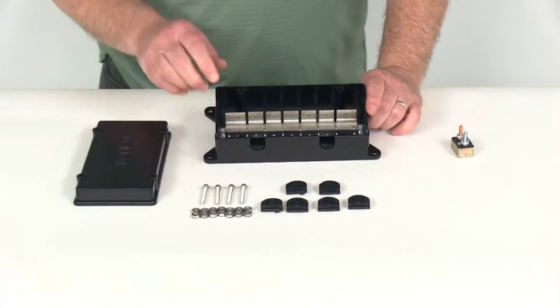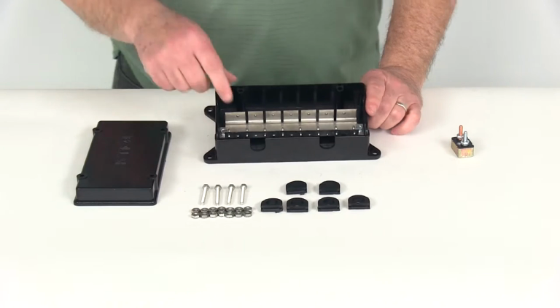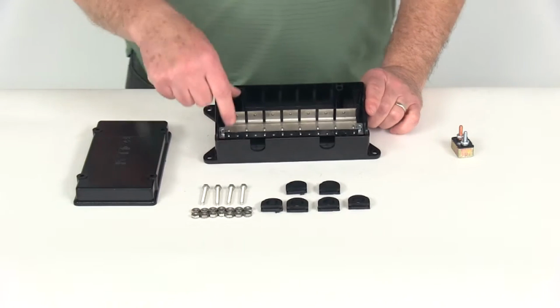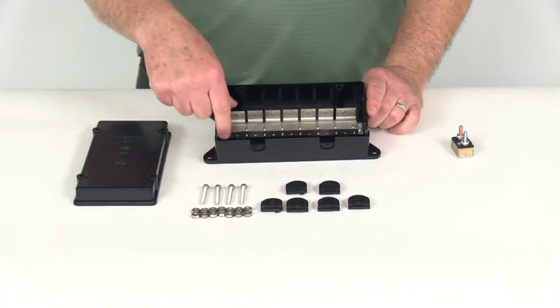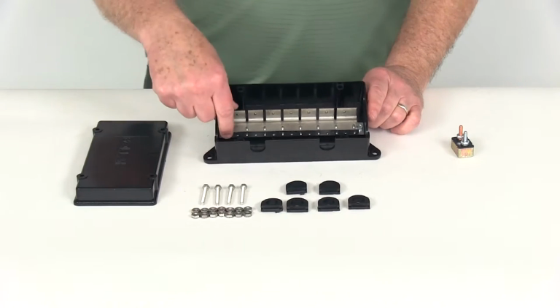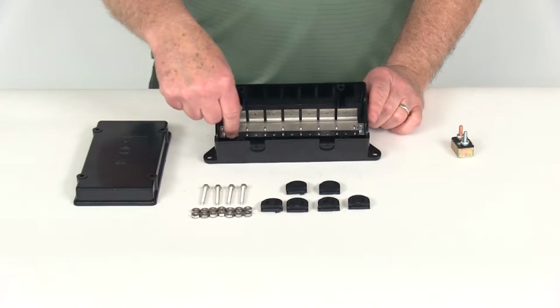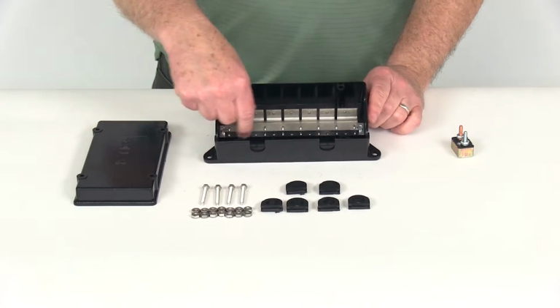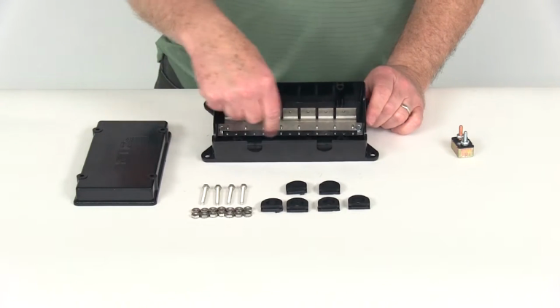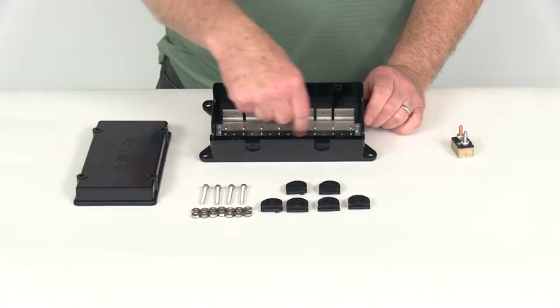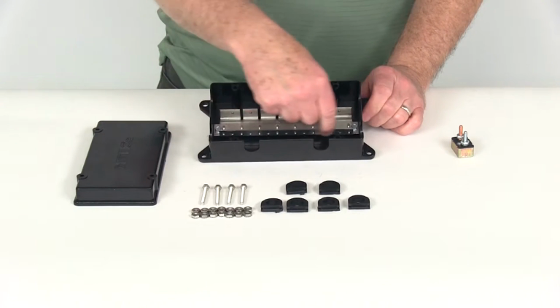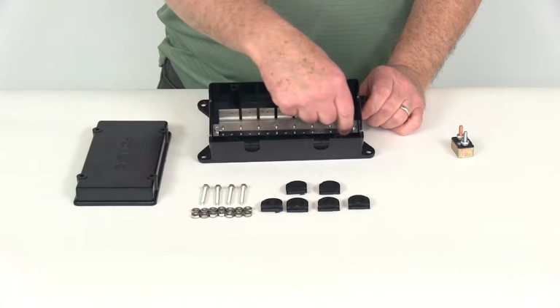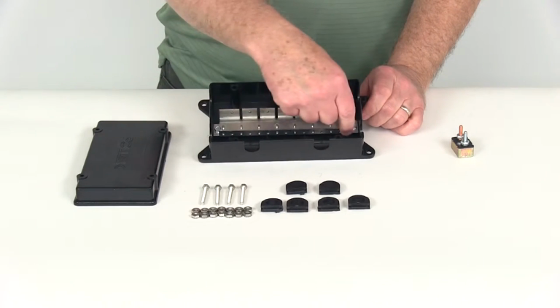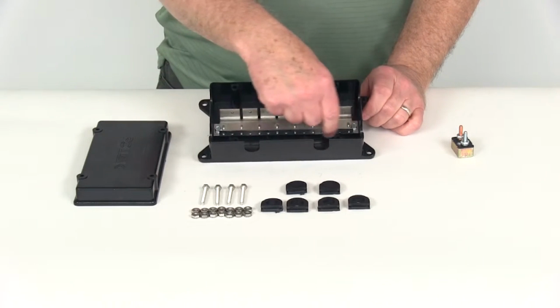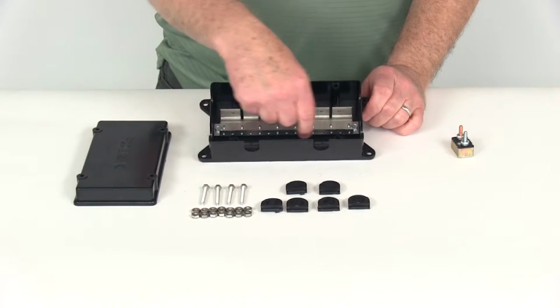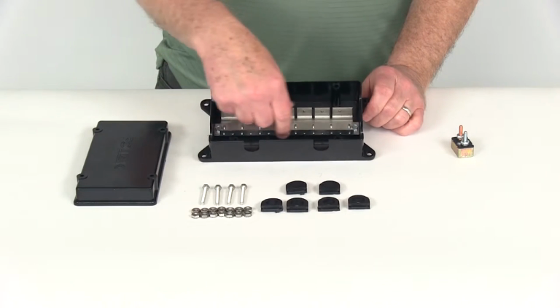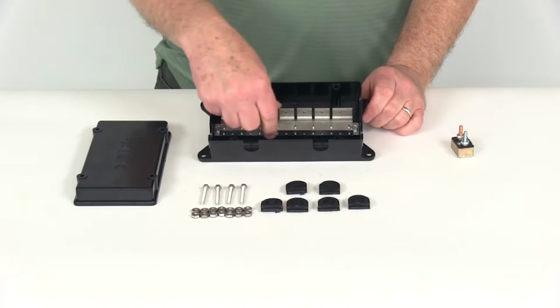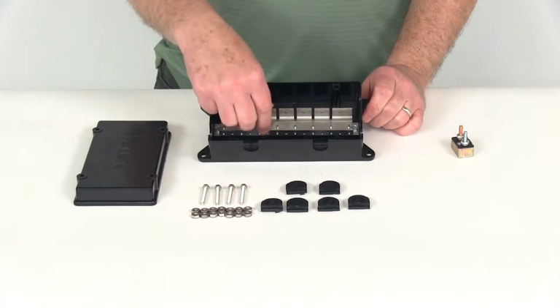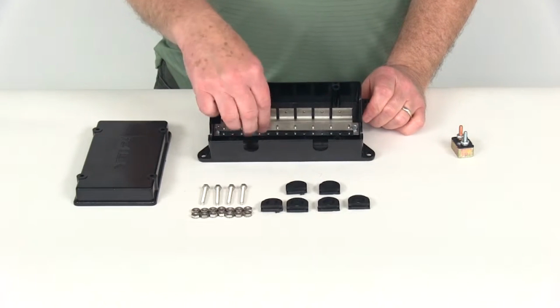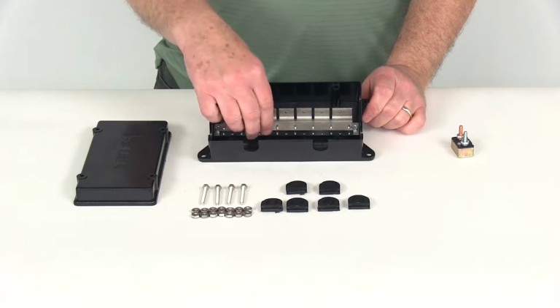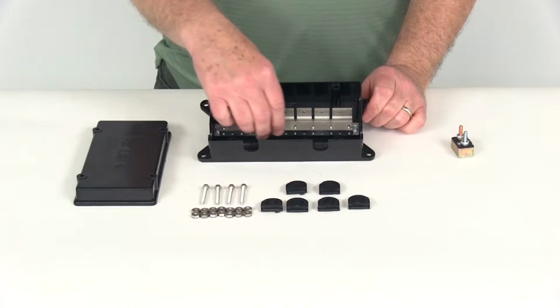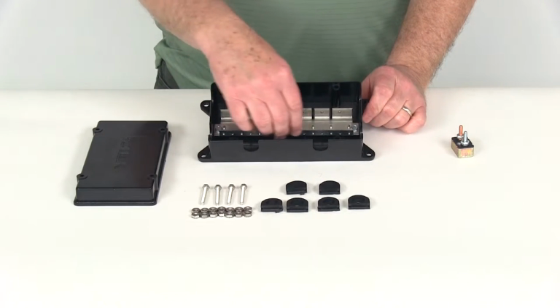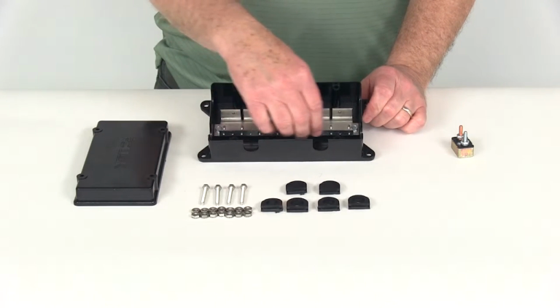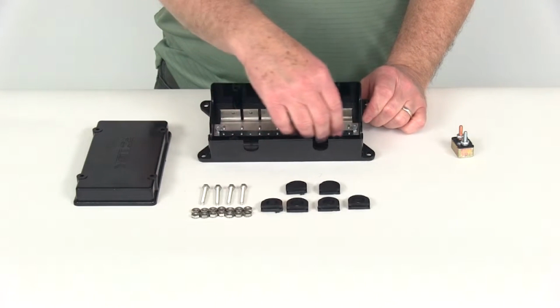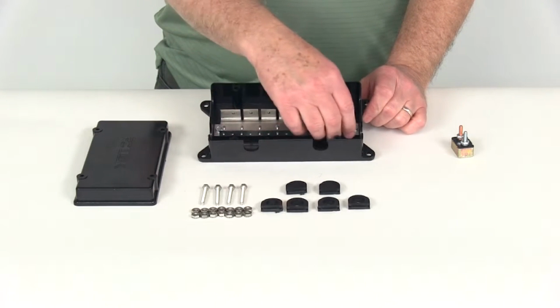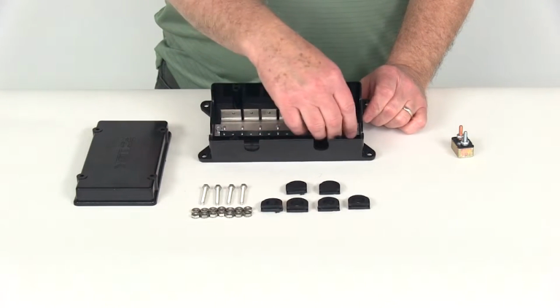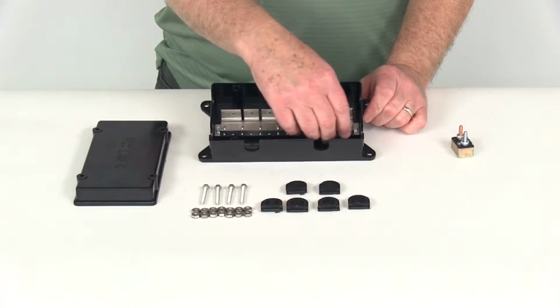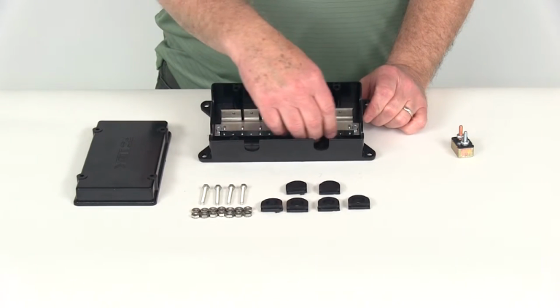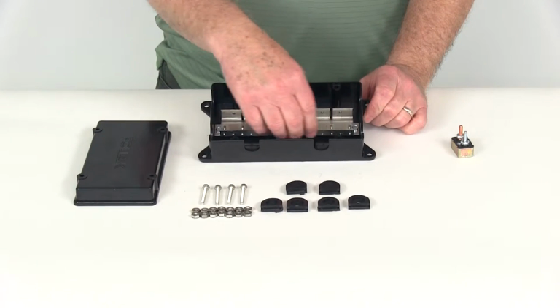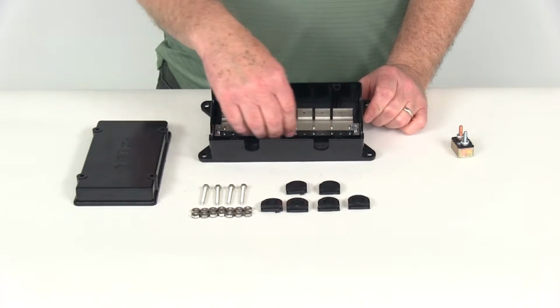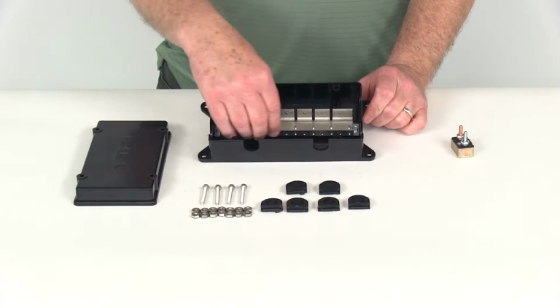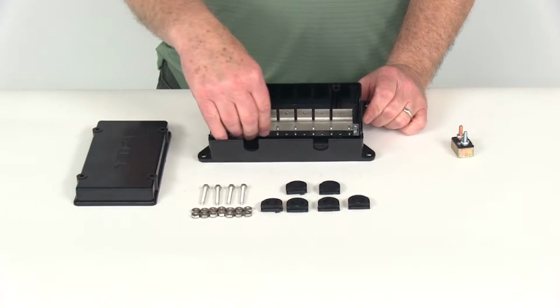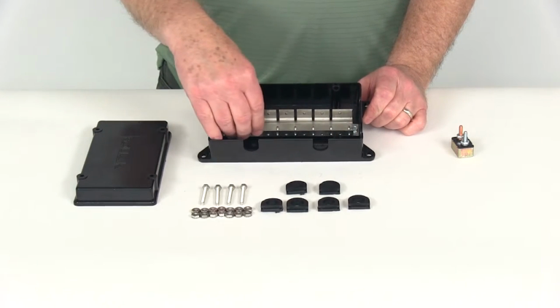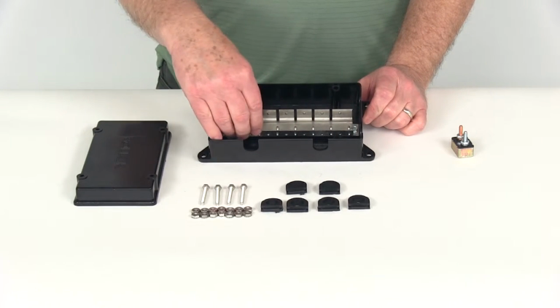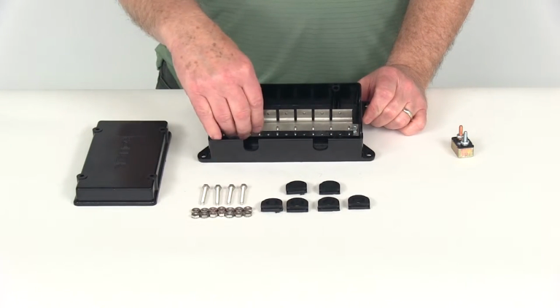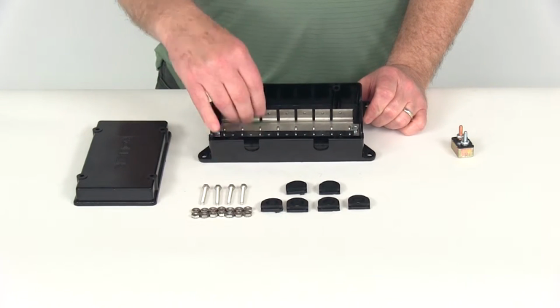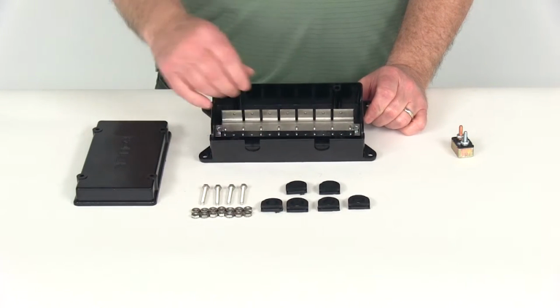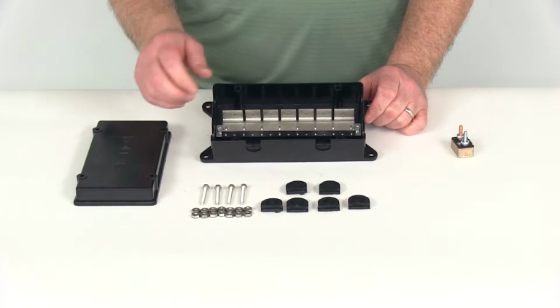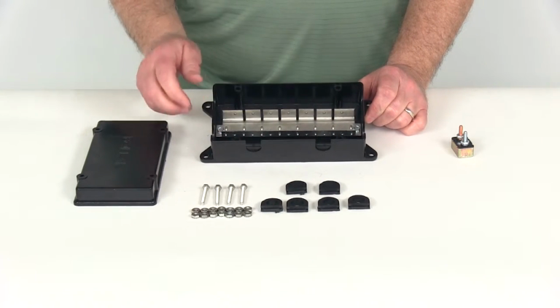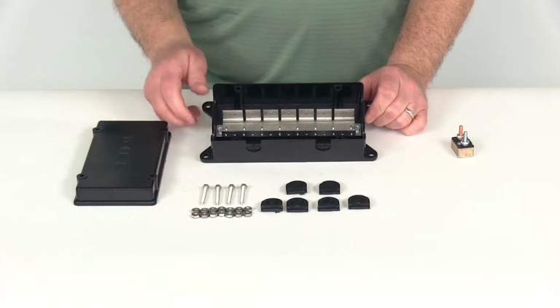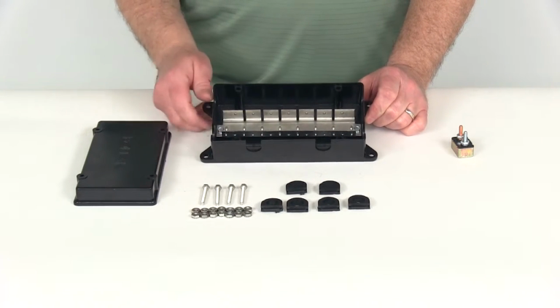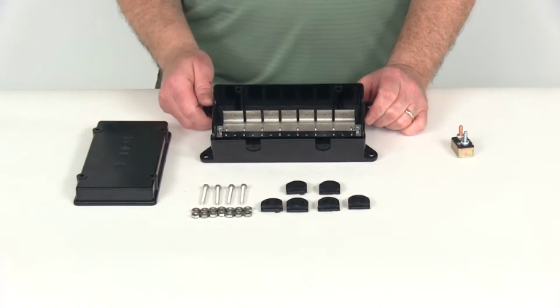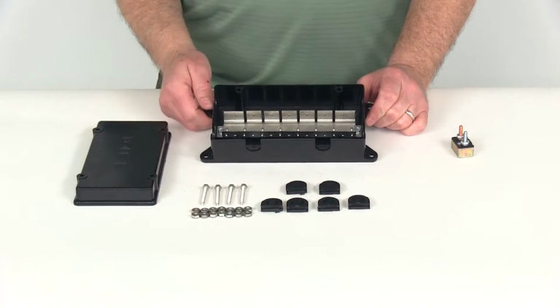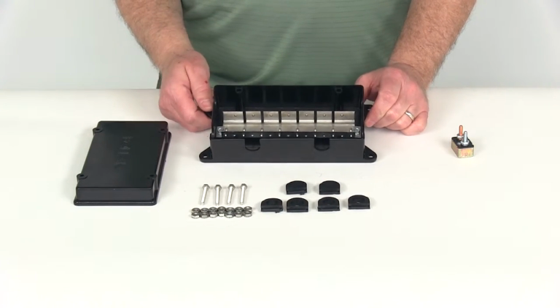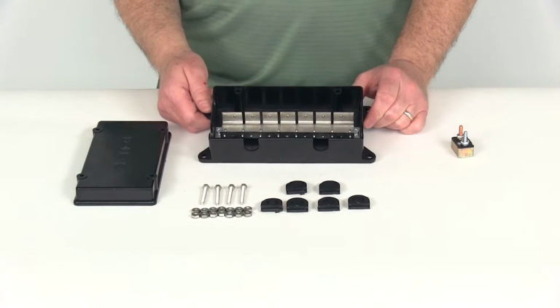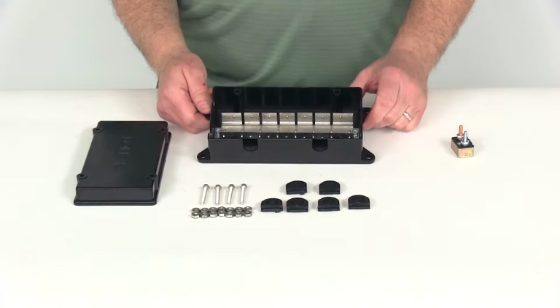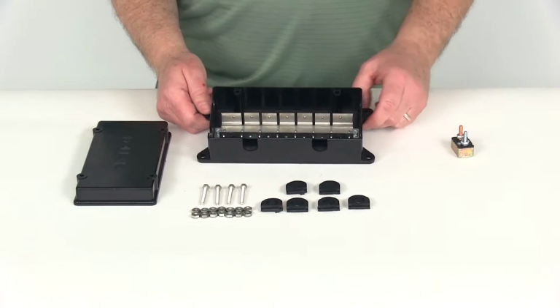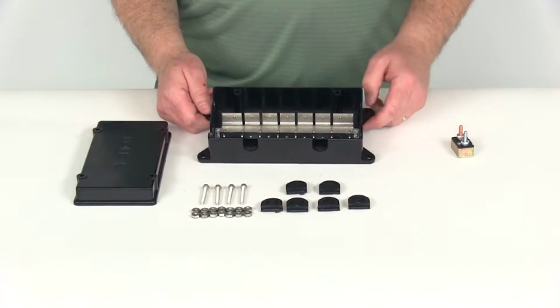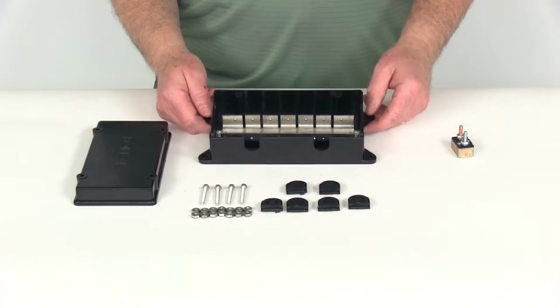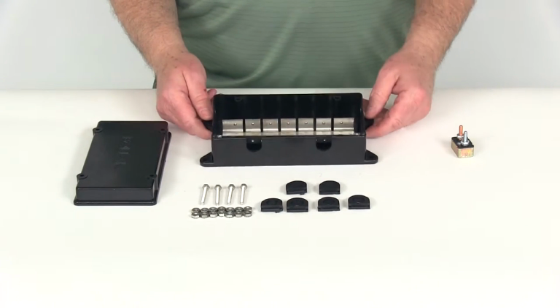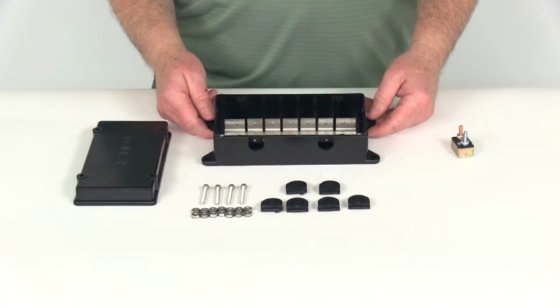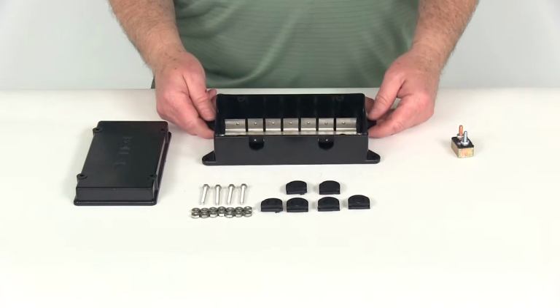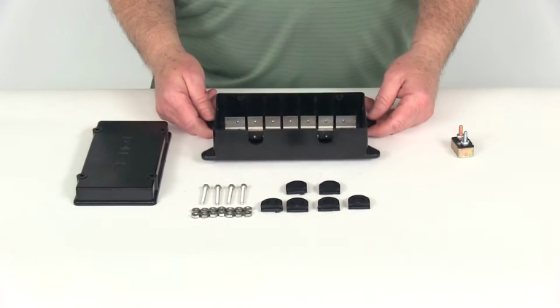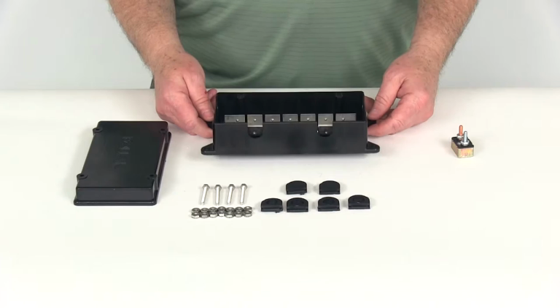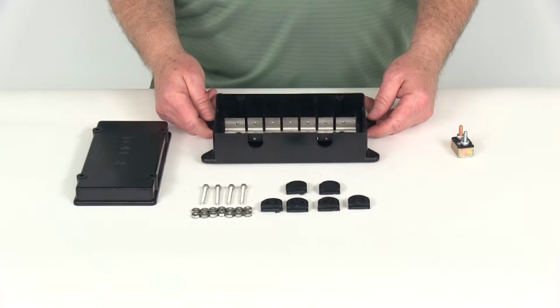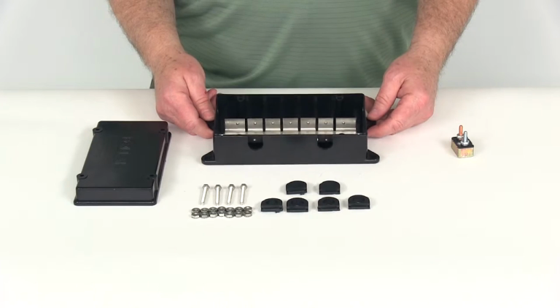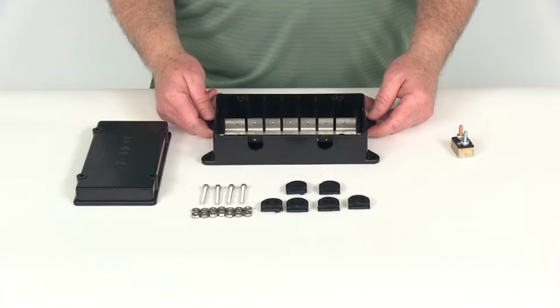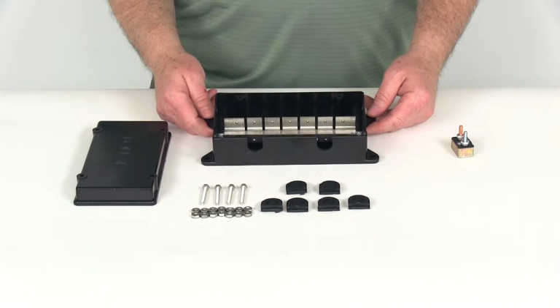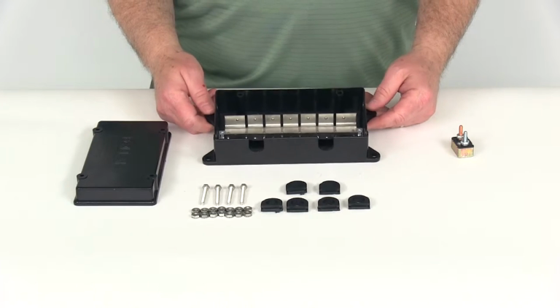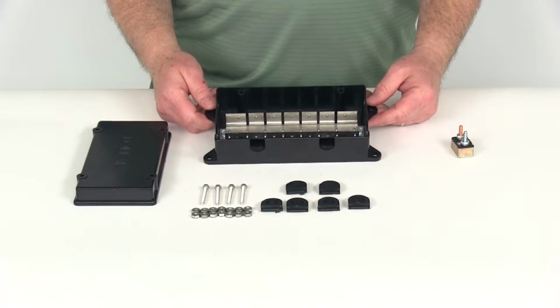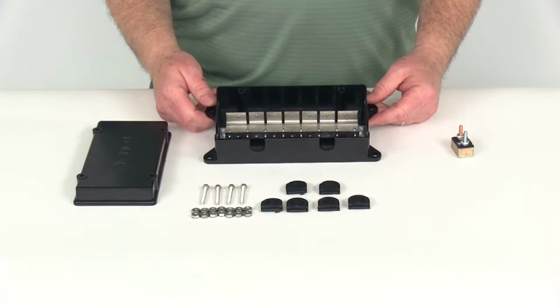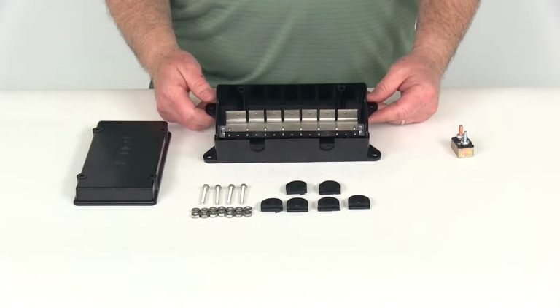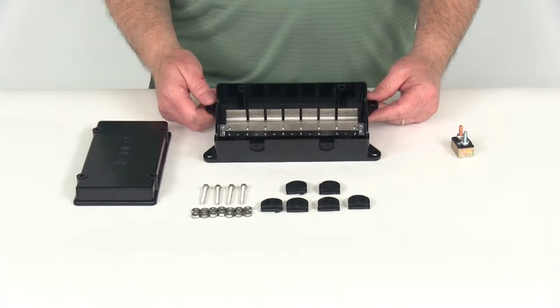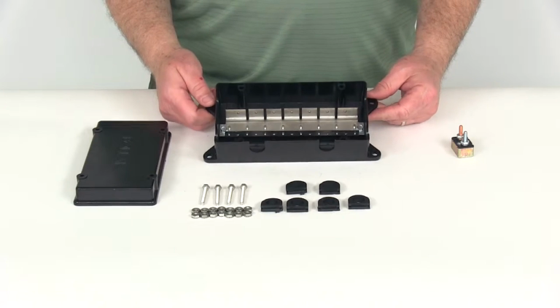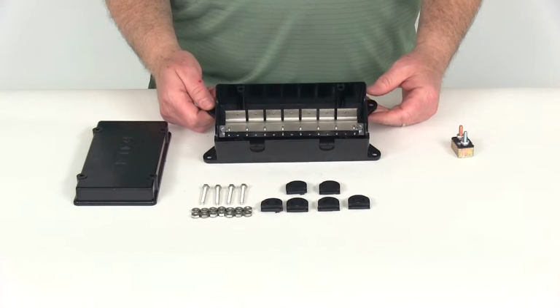If you'll notice, this metal bar right here is a bus bar. It helps dissipate any heat buildup that might occur when using the circuit breakers.